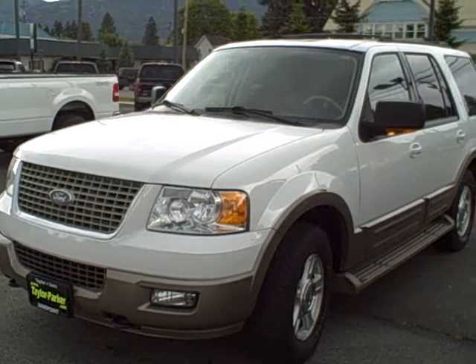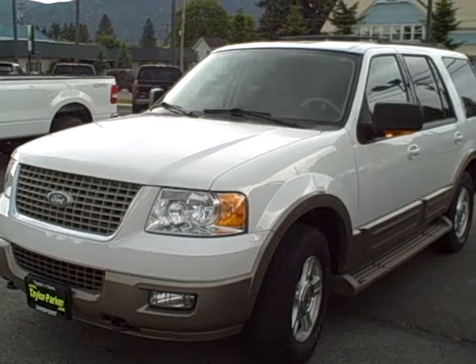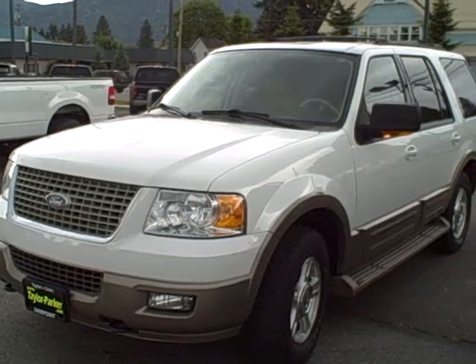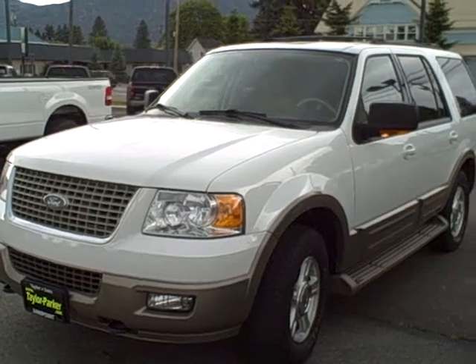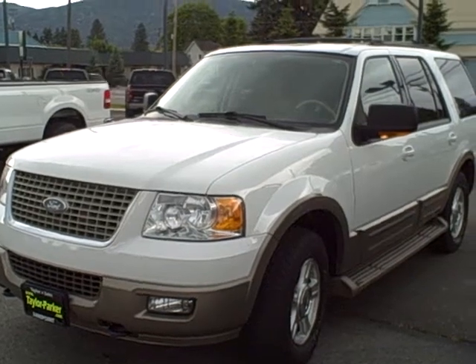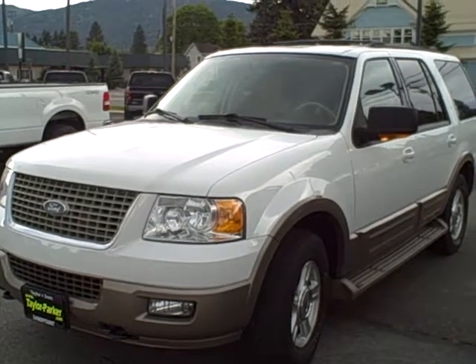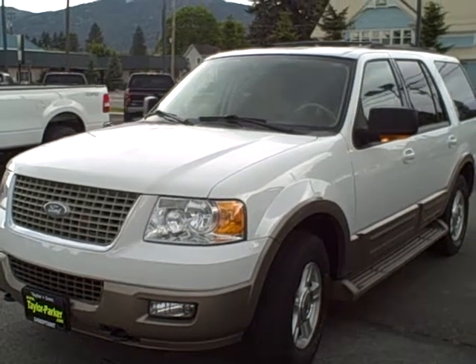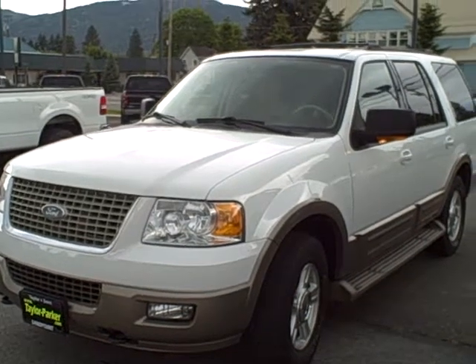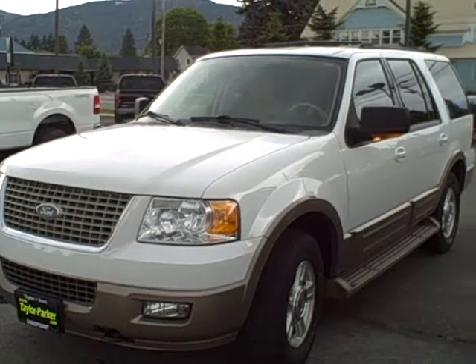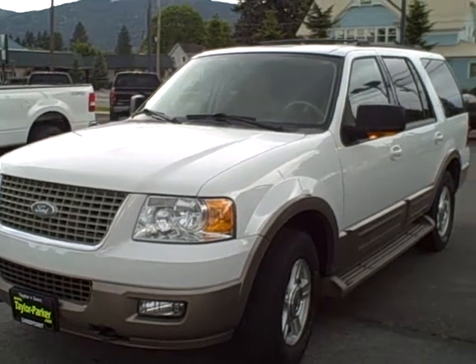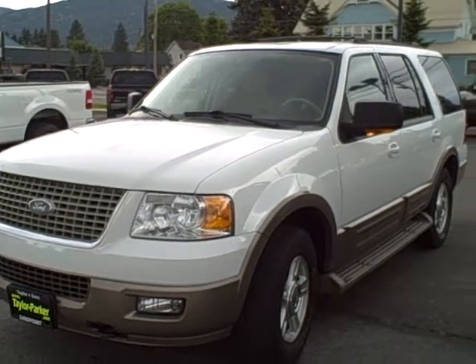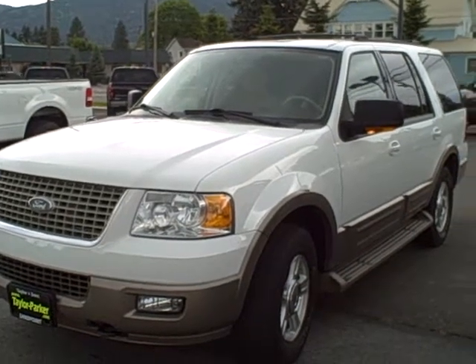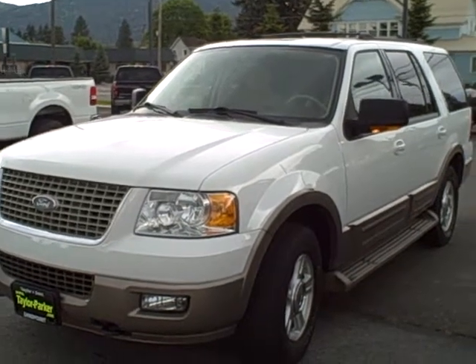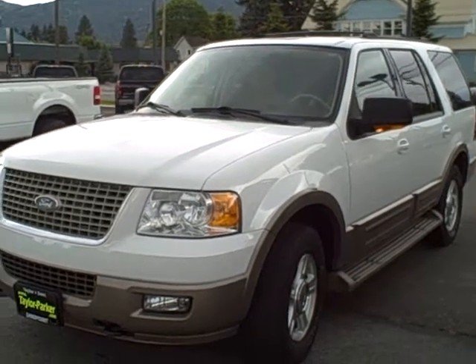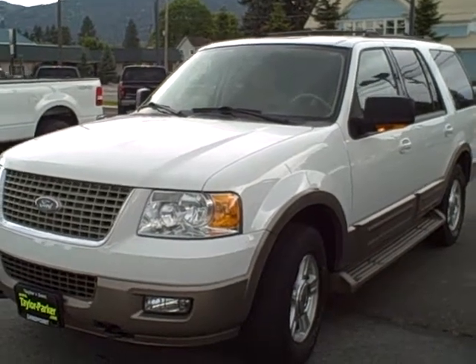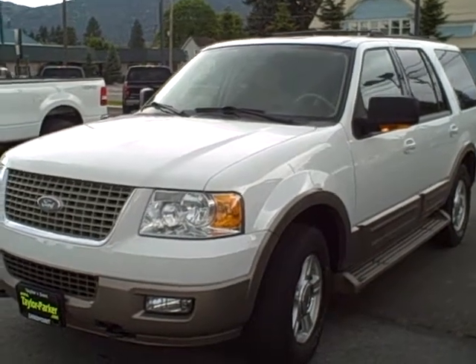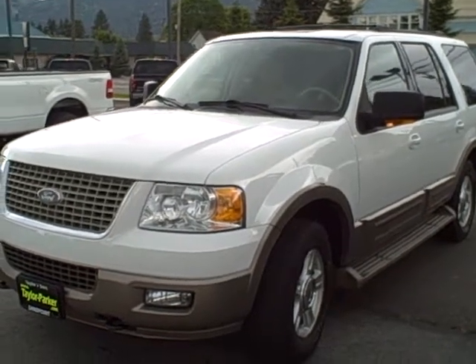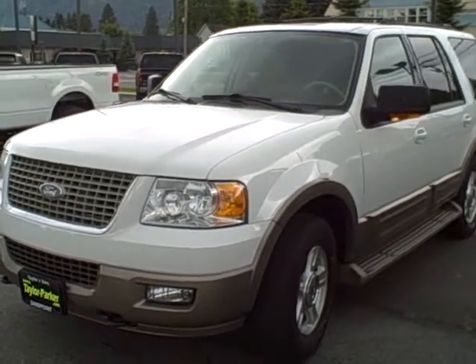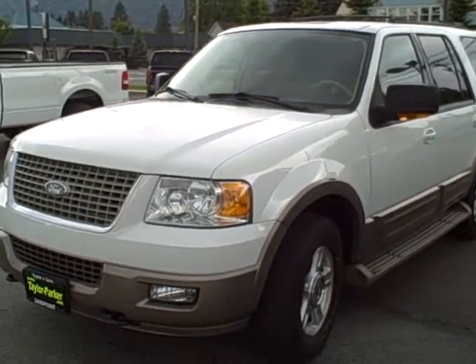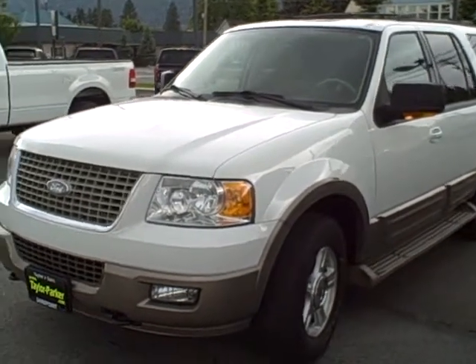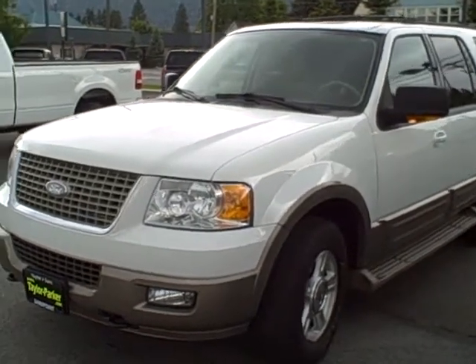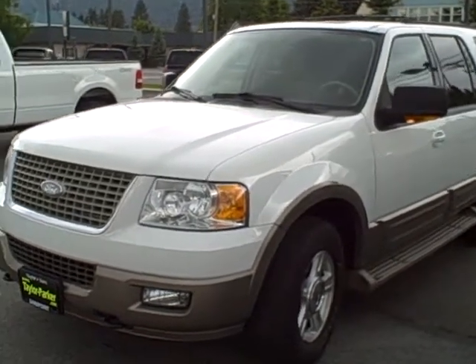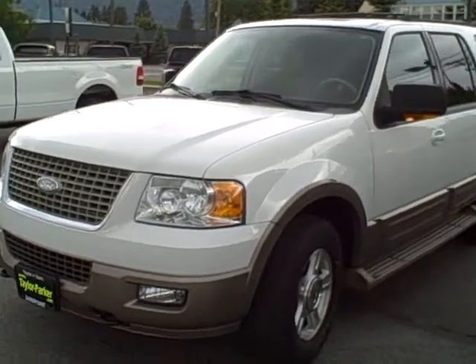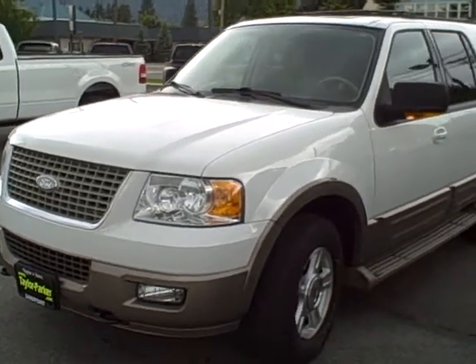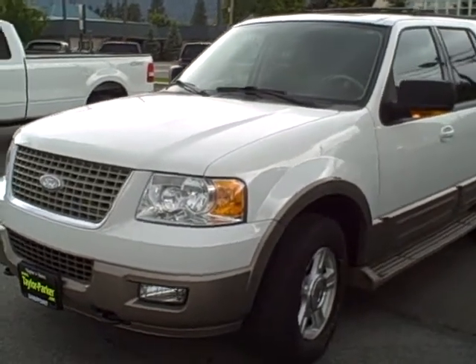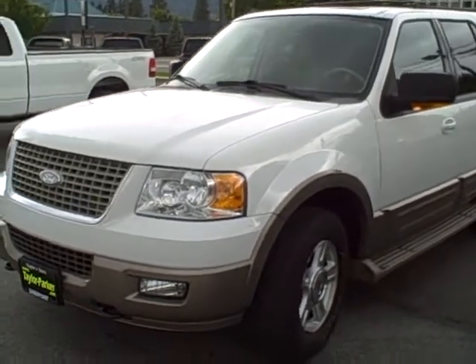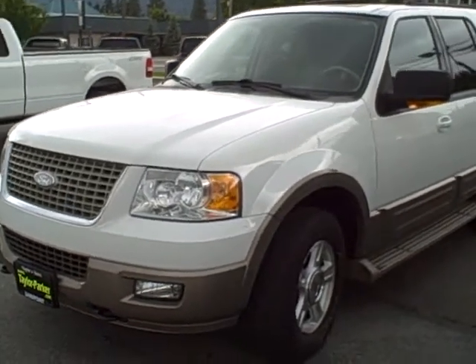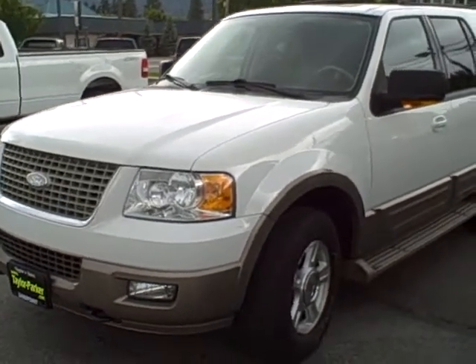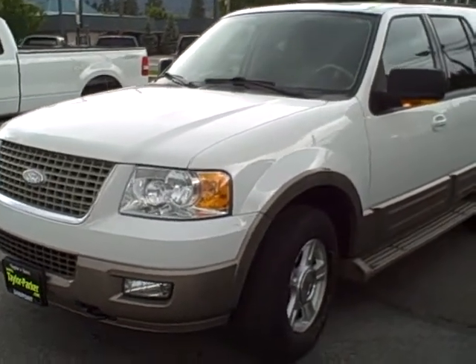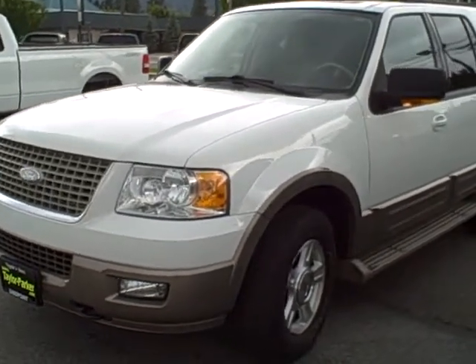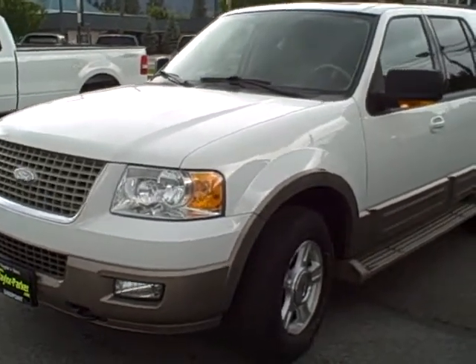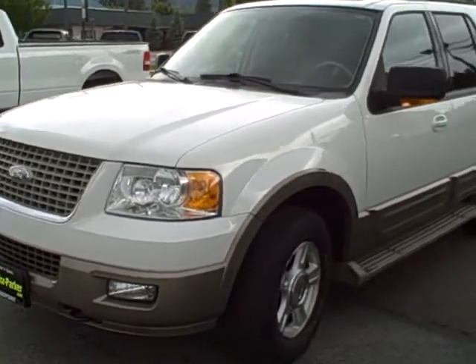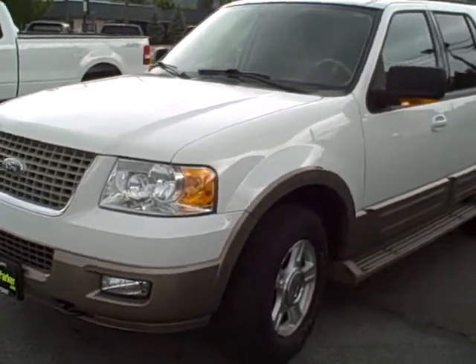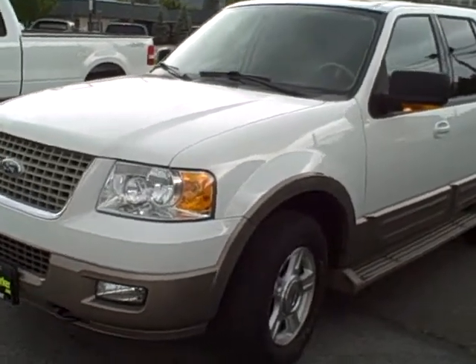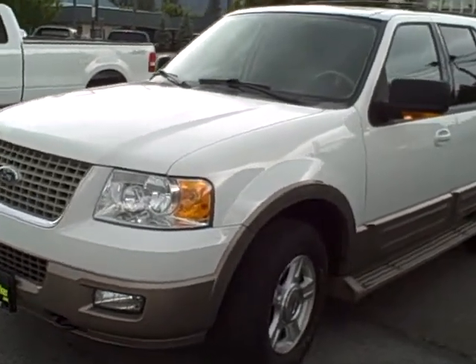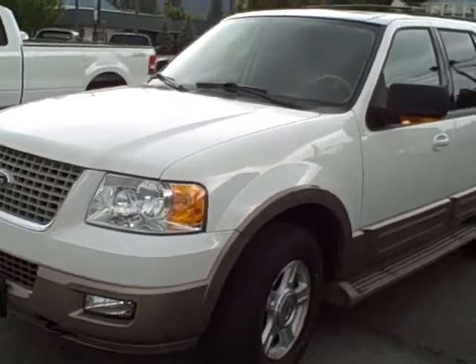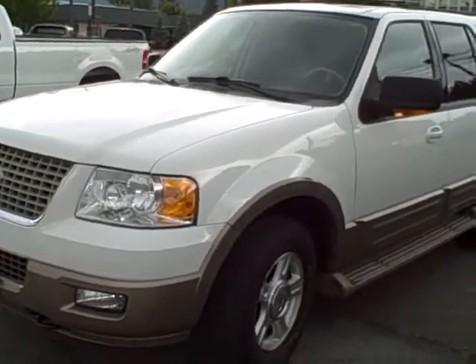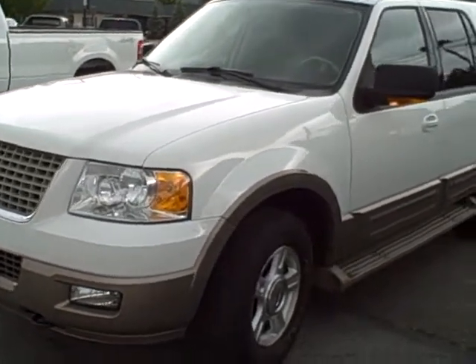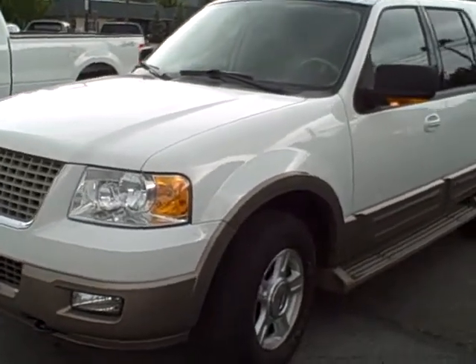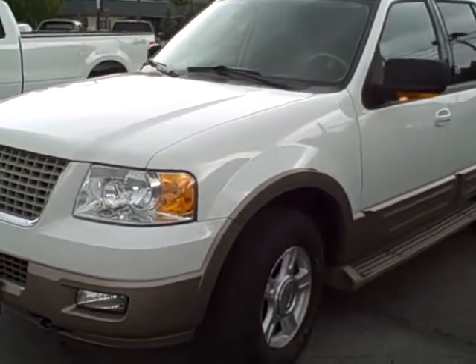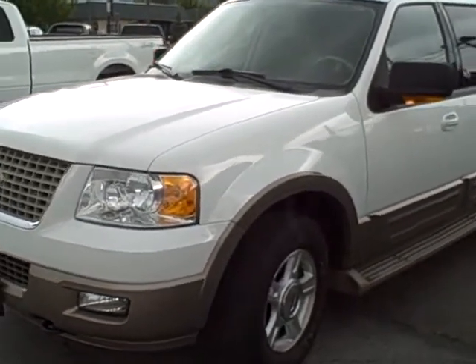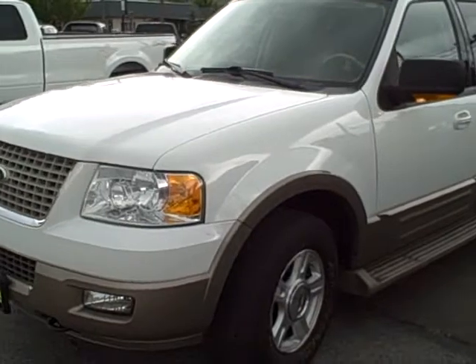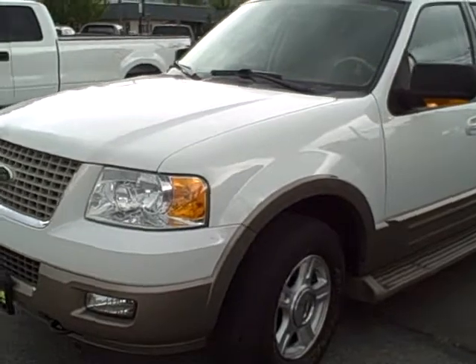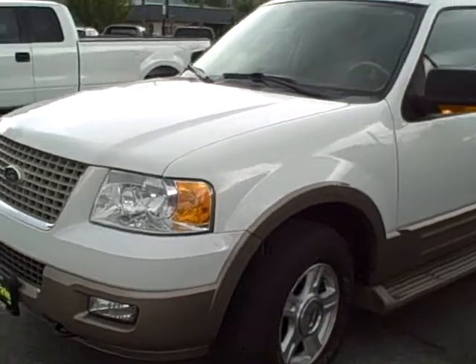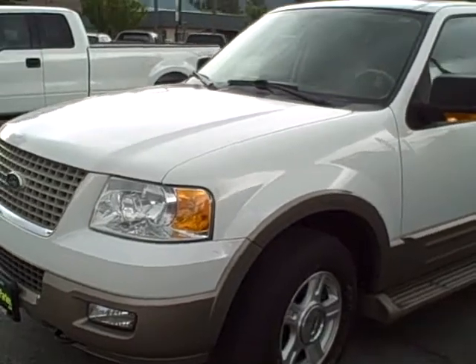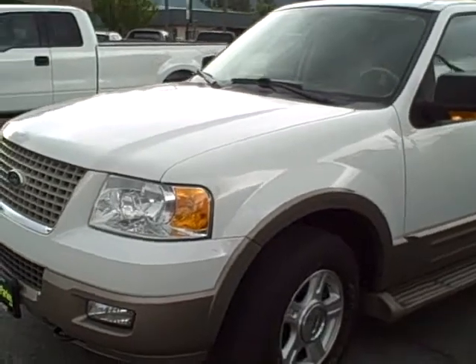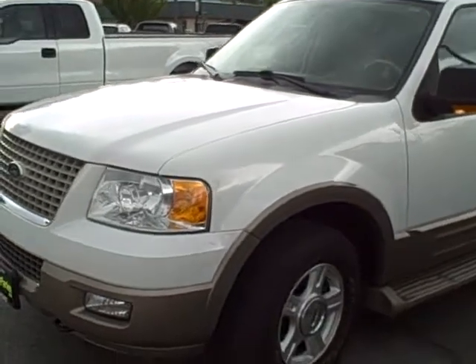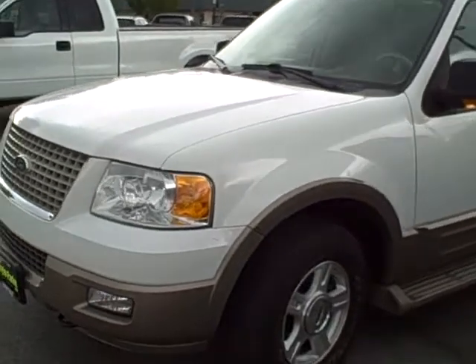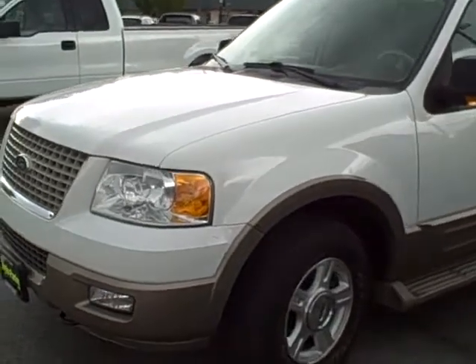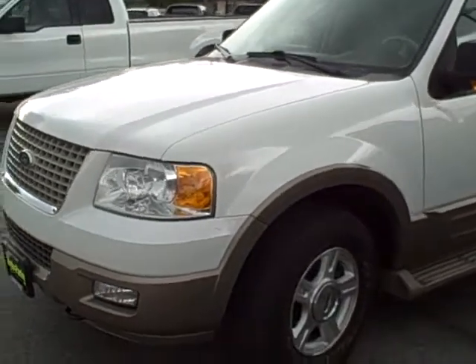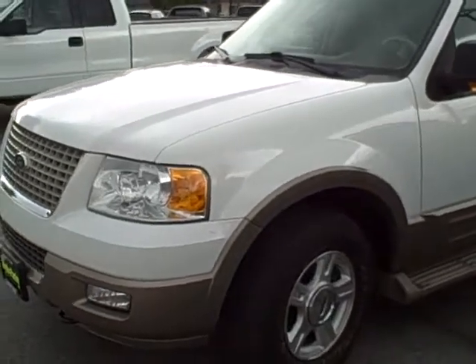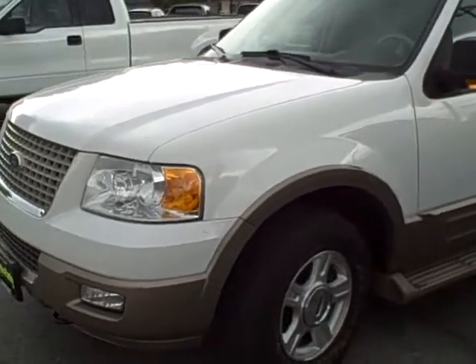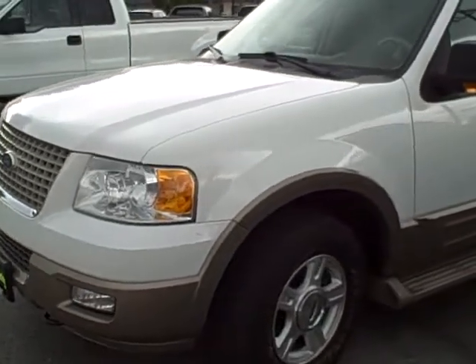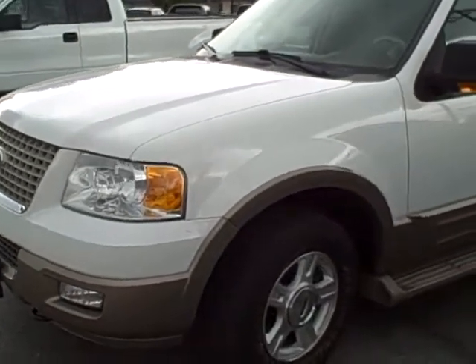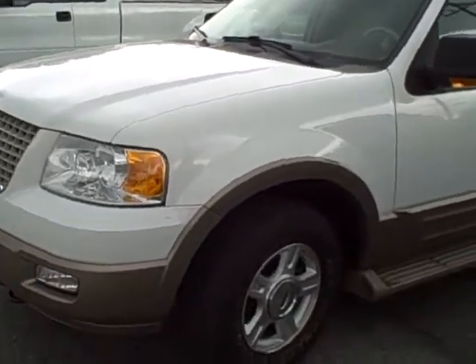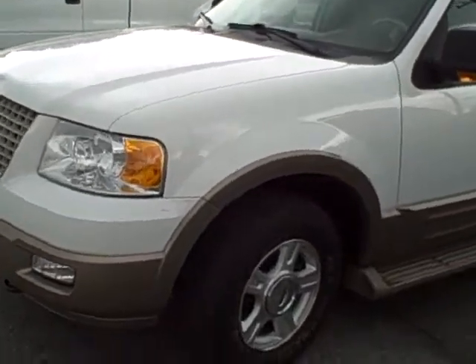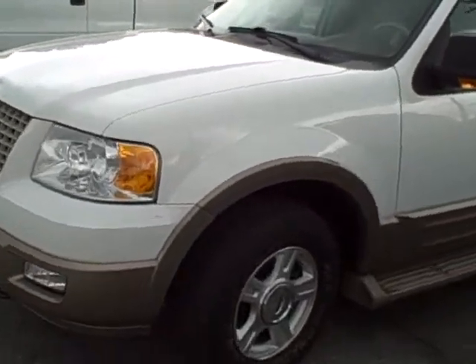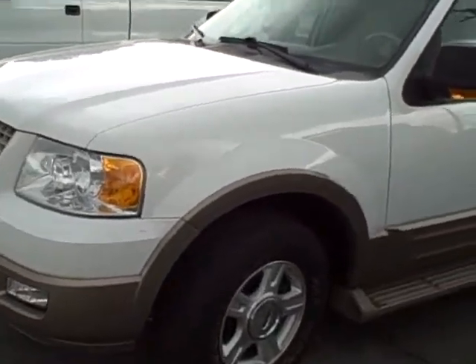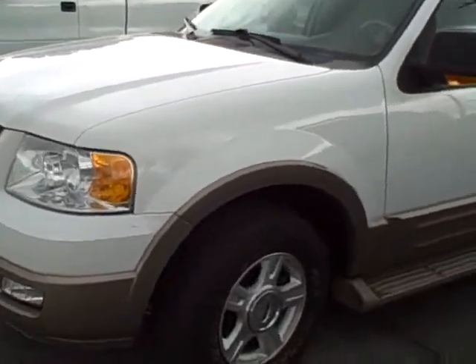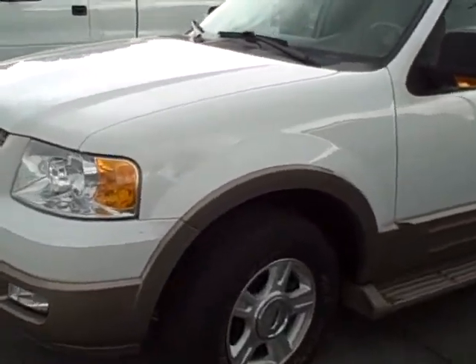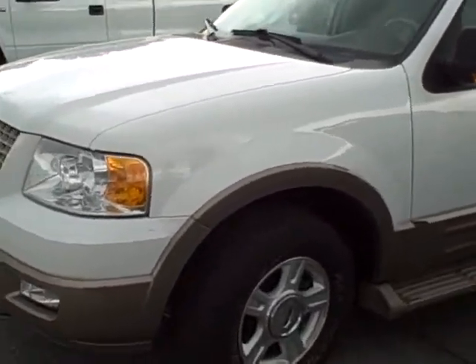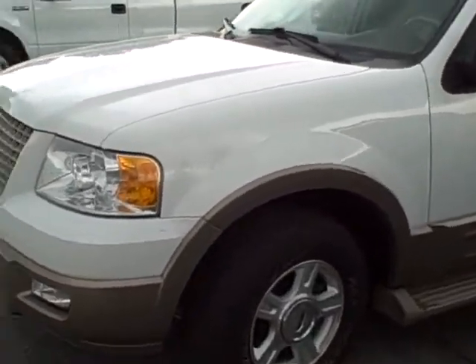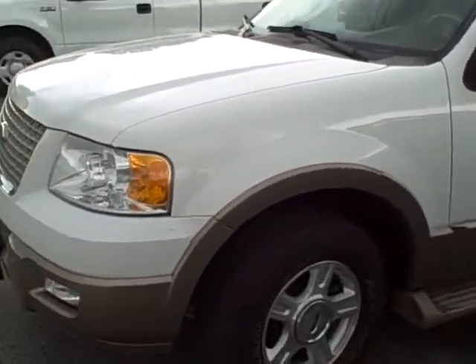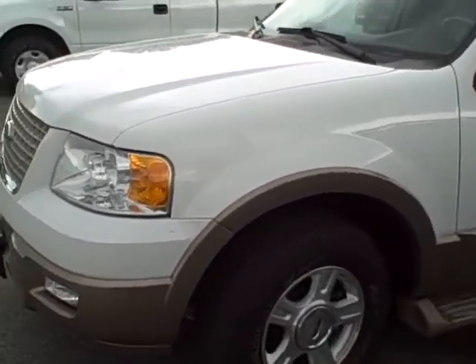Hi Abdul, this is Matt Halverson from Taylor Parker Motor Company. This is the 2004 Ford Expedition you inquired about on the internet.